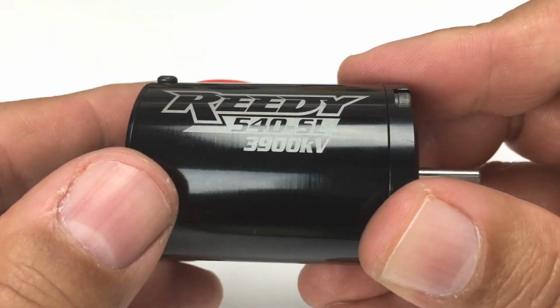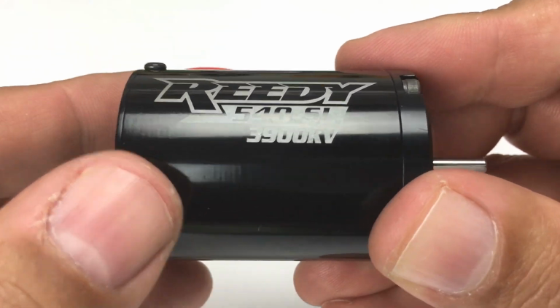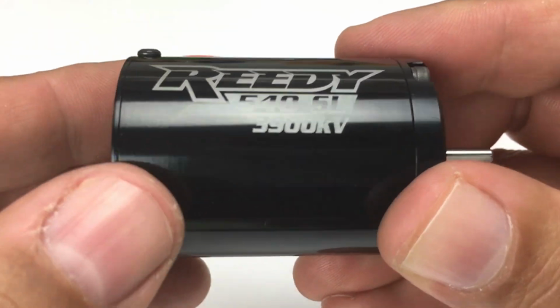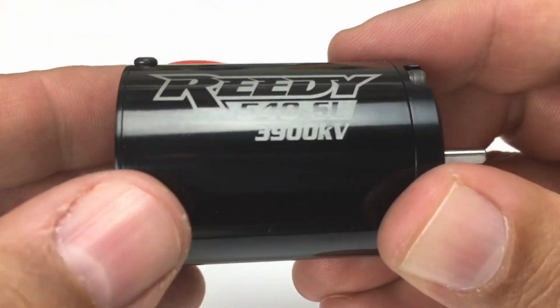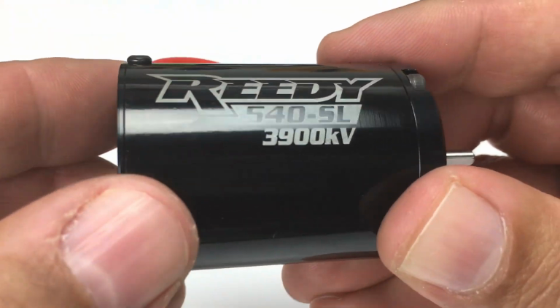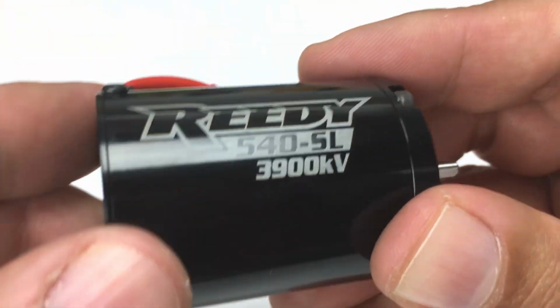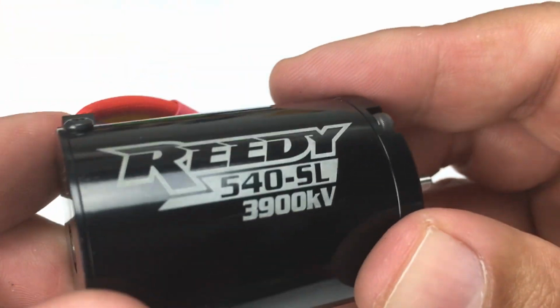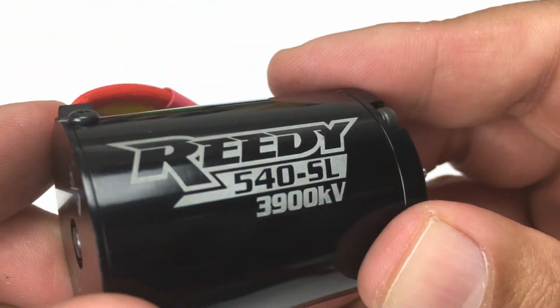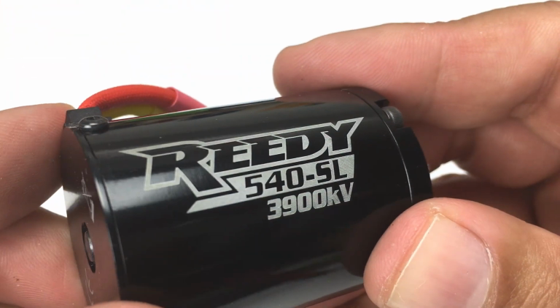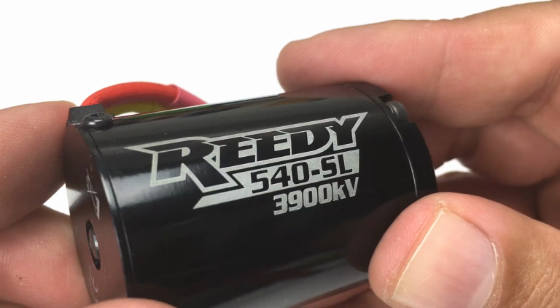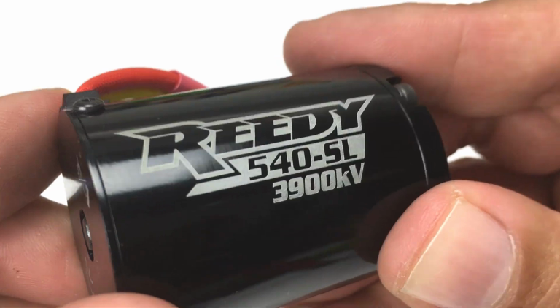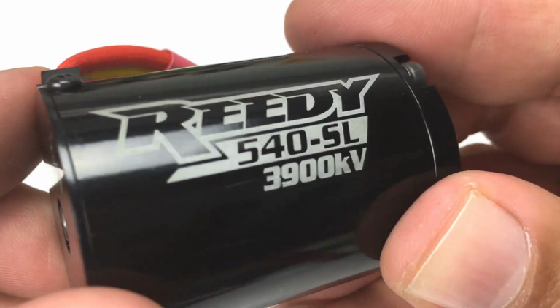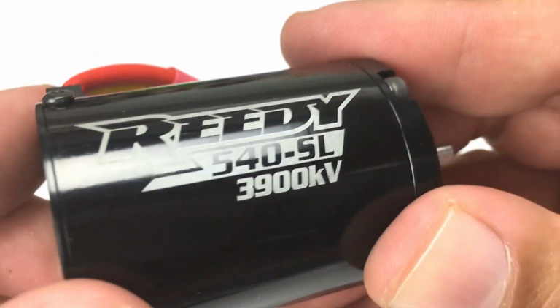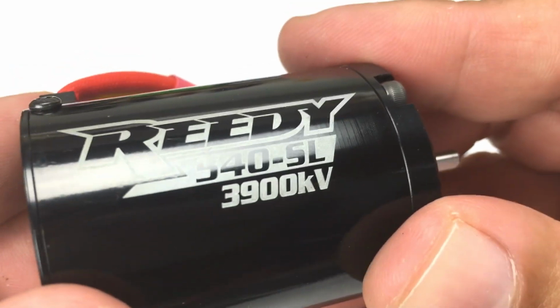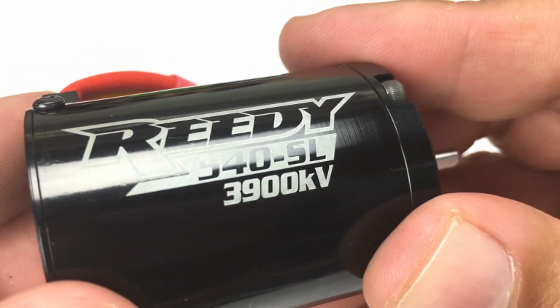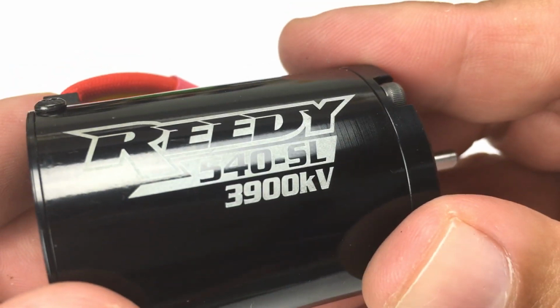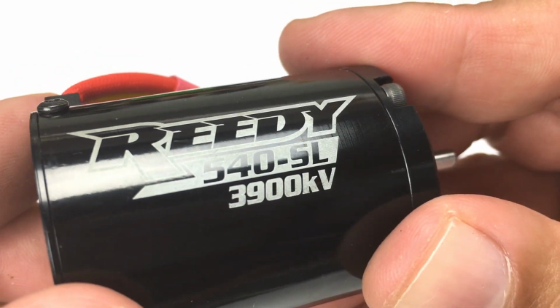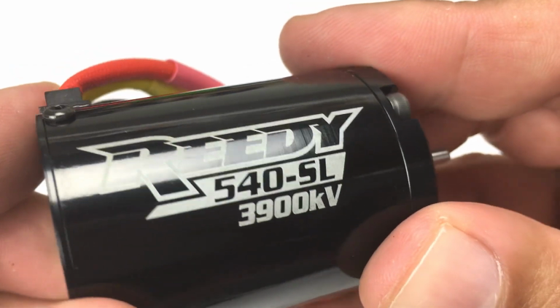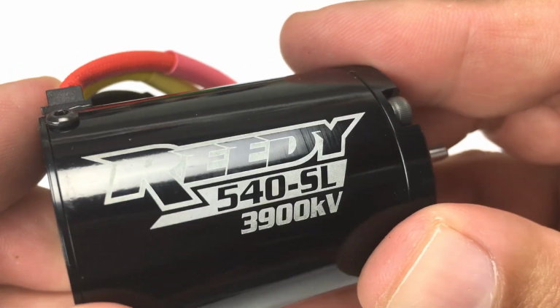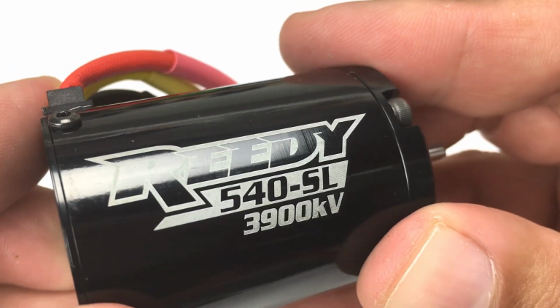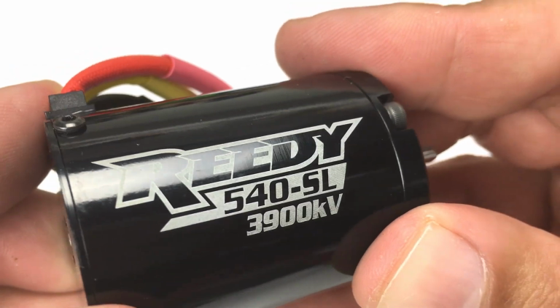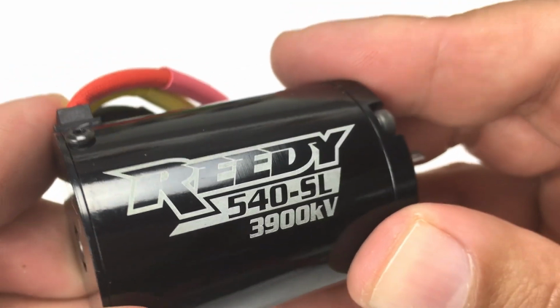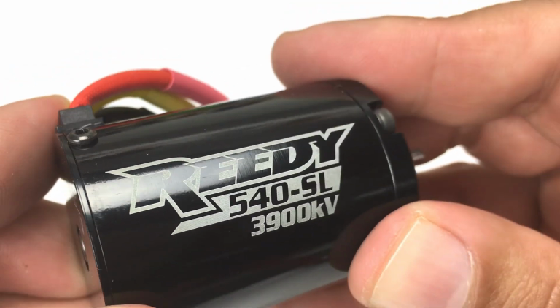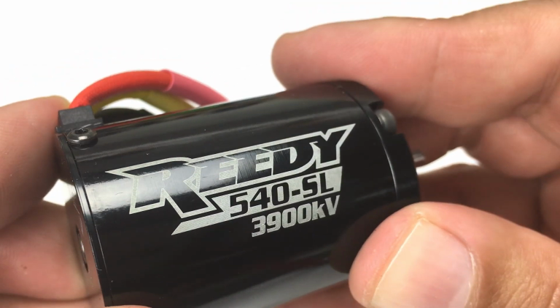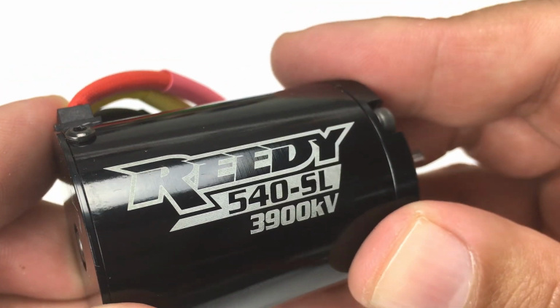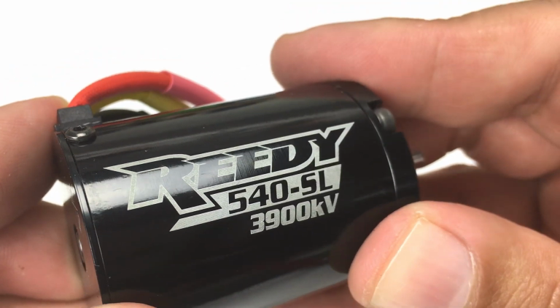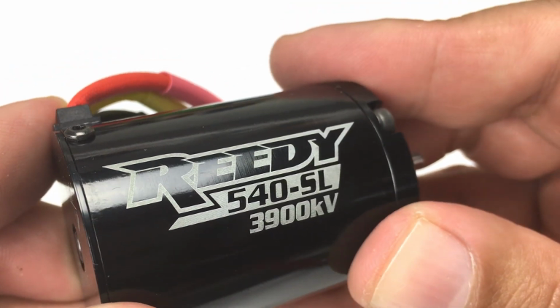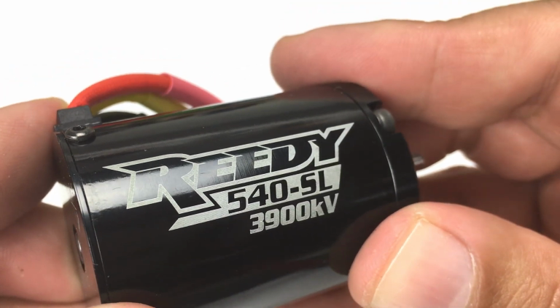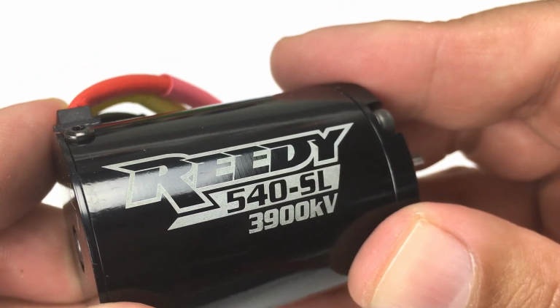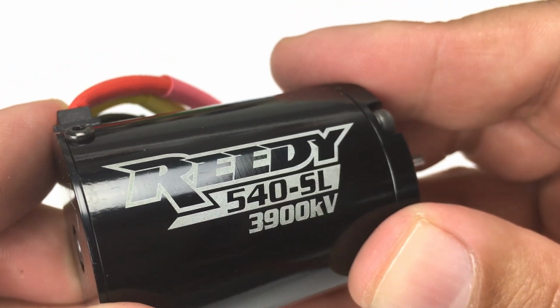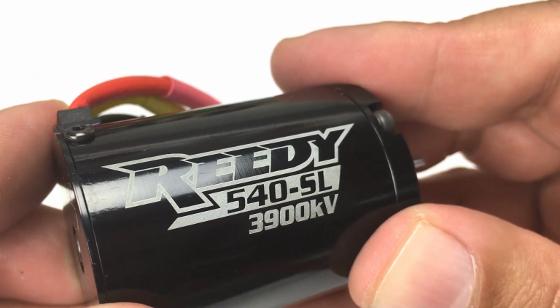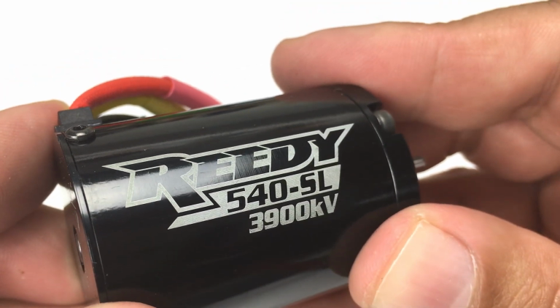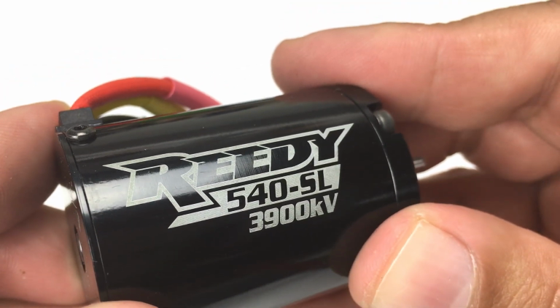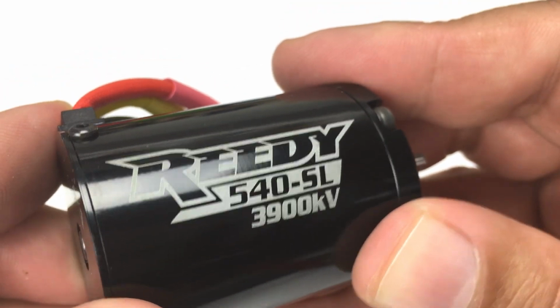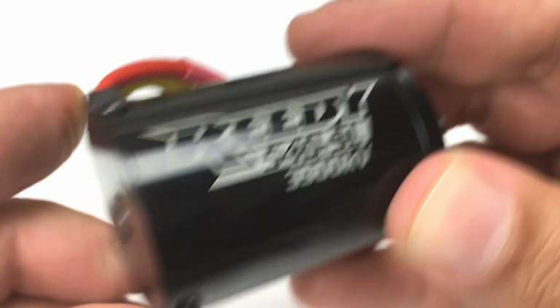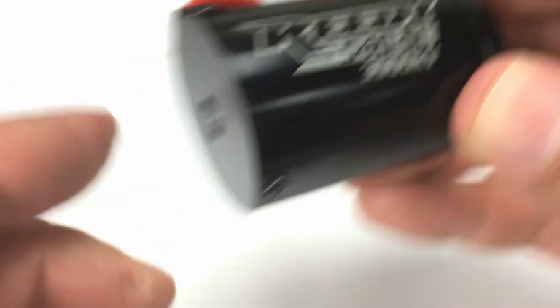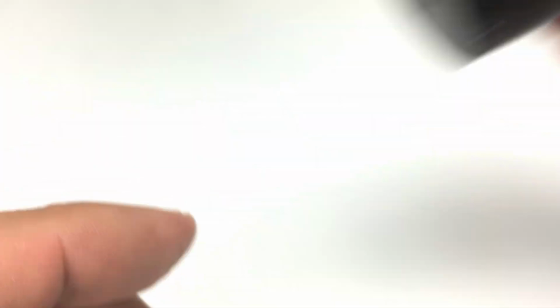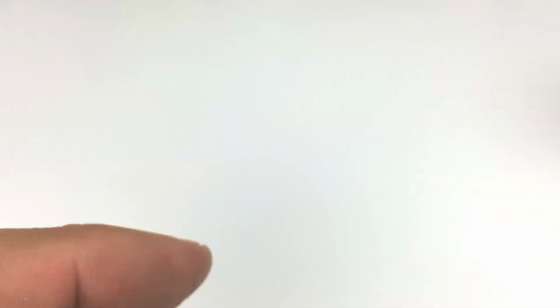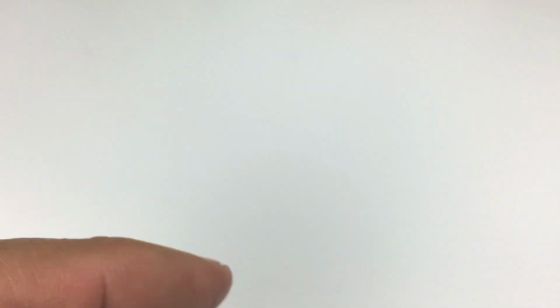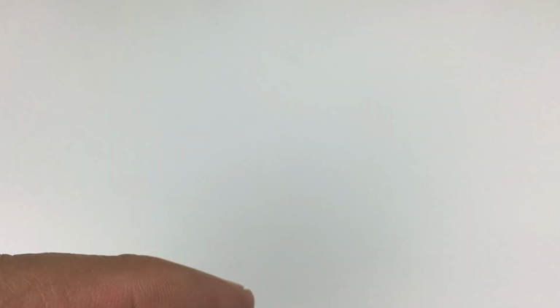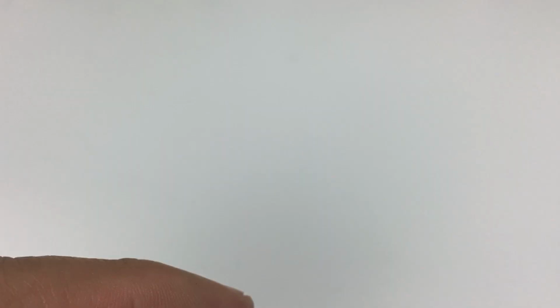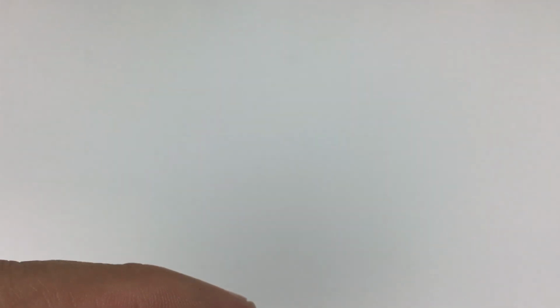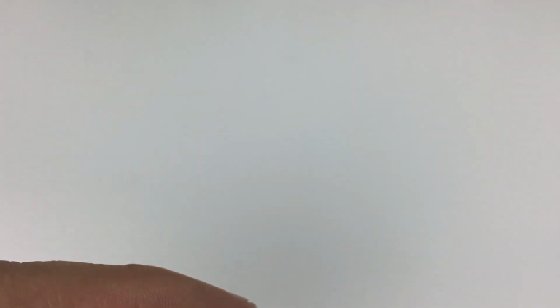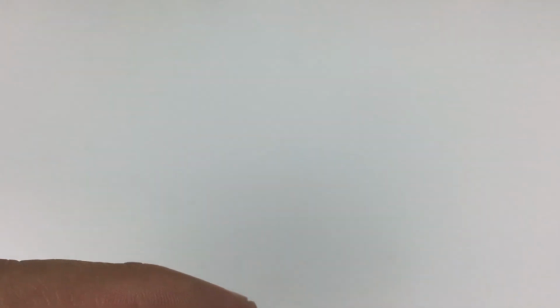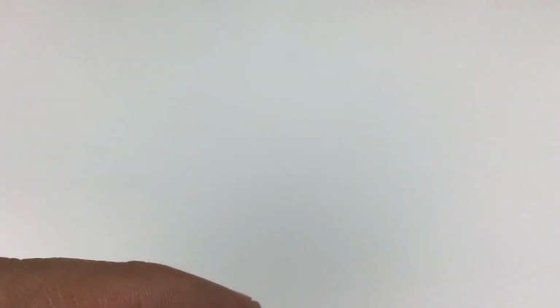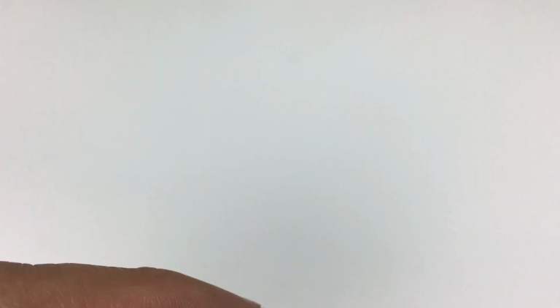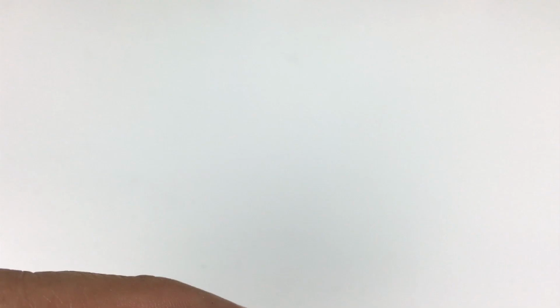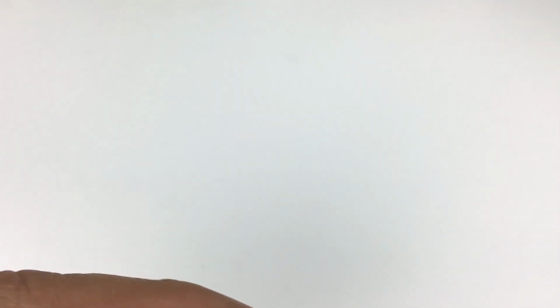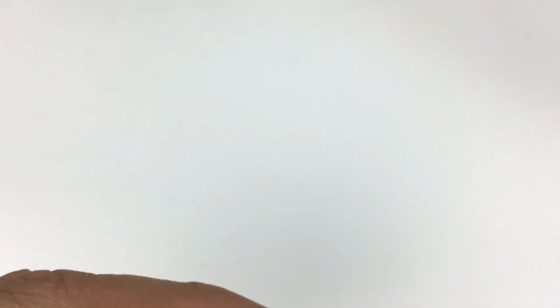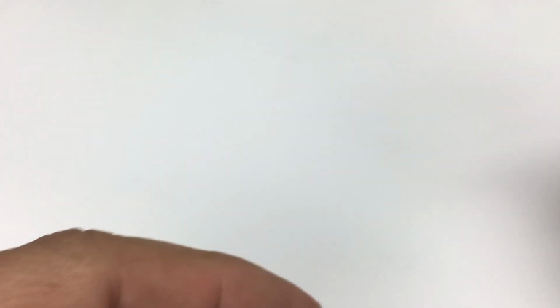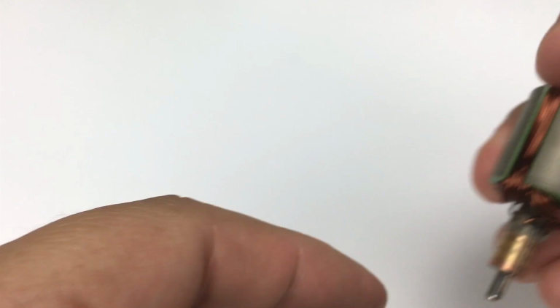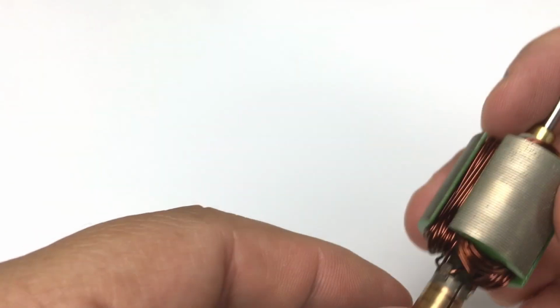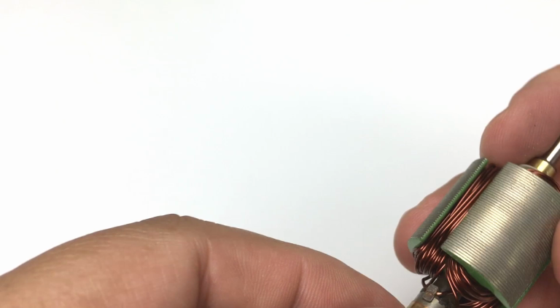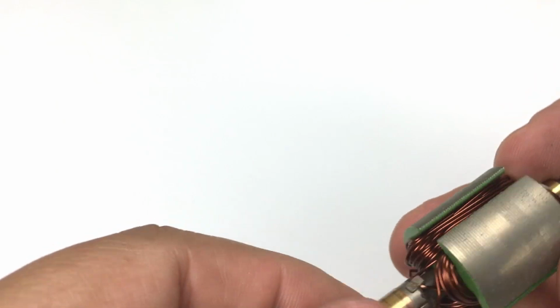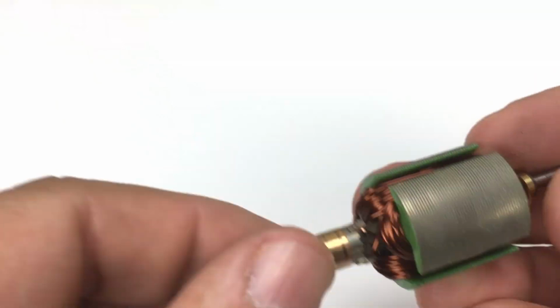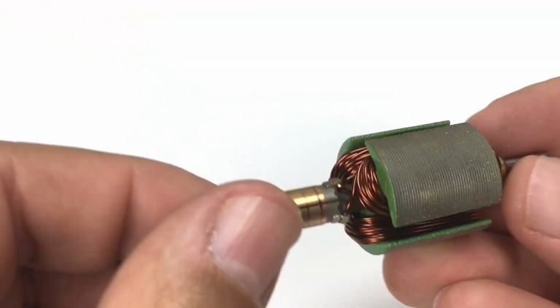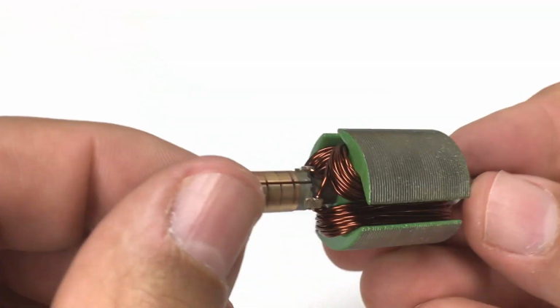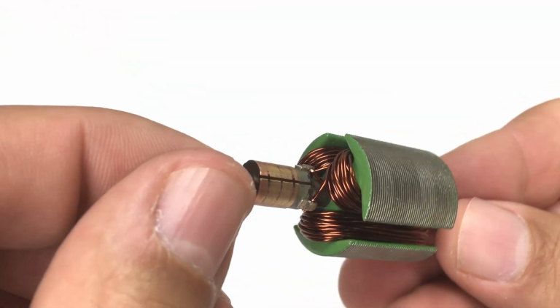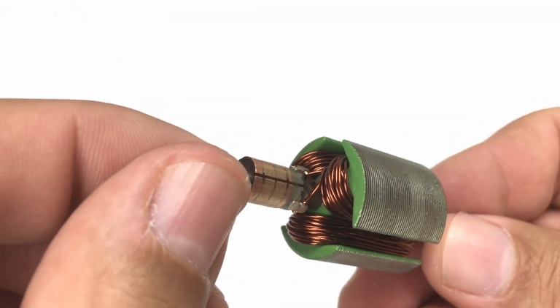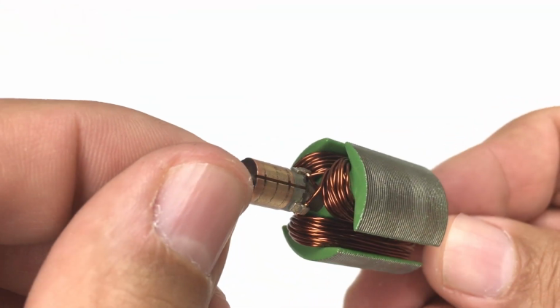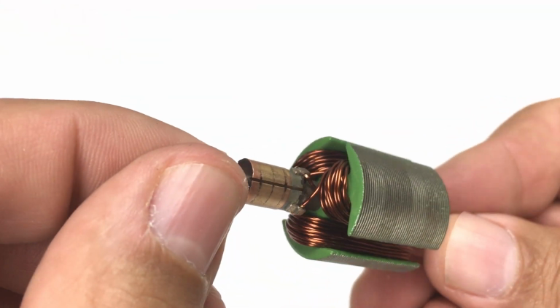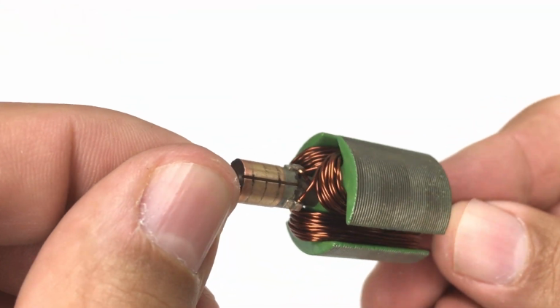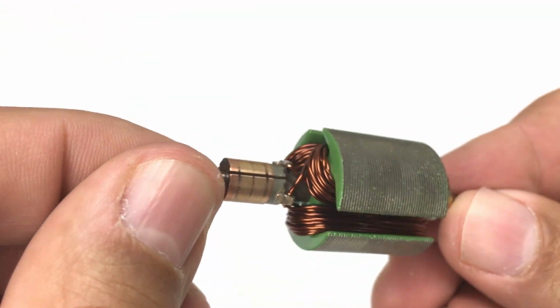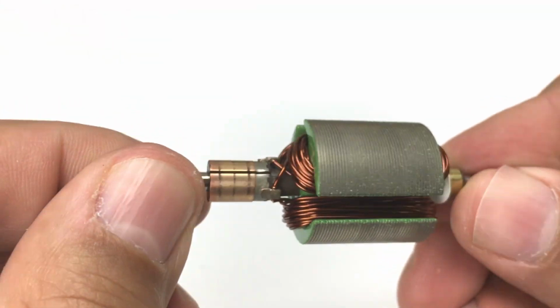So with KV, the higher the number, the greater the RPM. With turns, the lower the number, the greater the RPM.